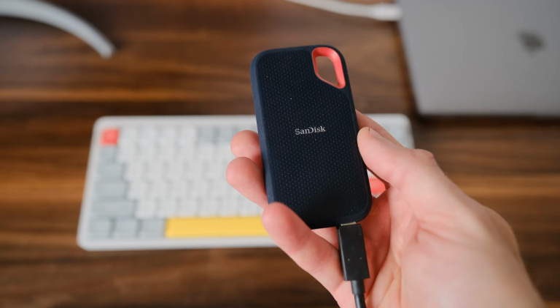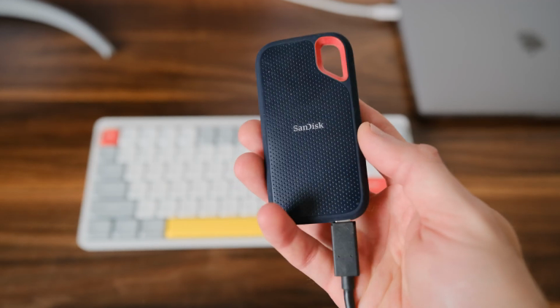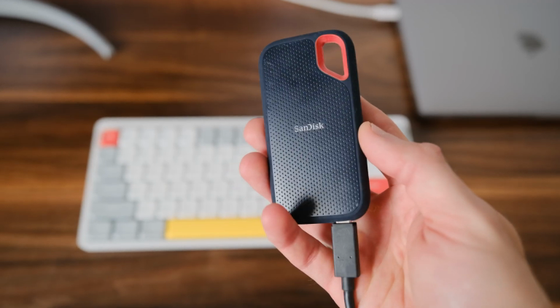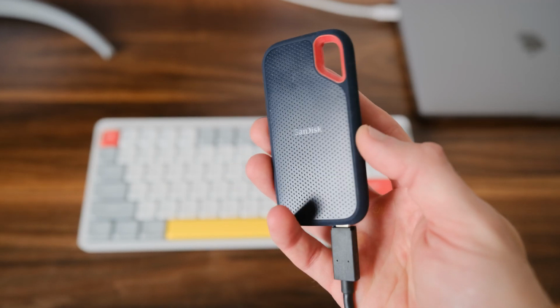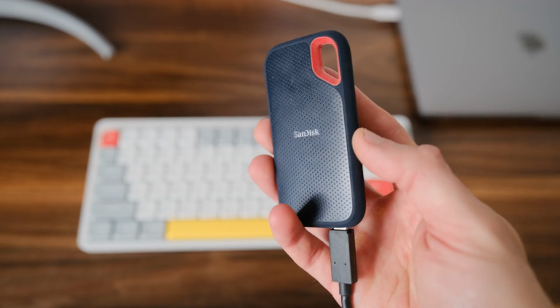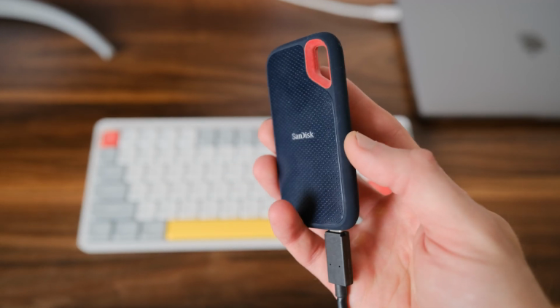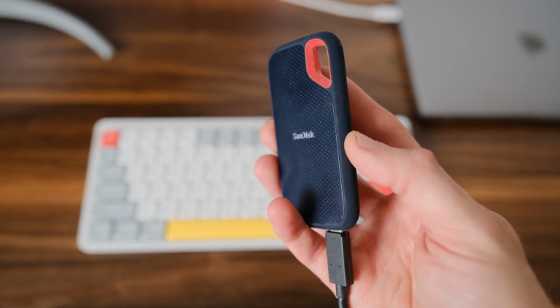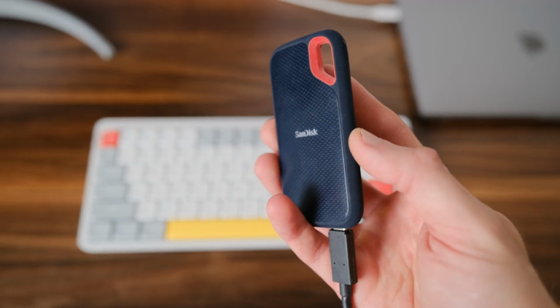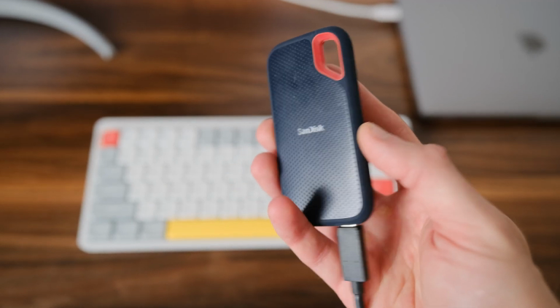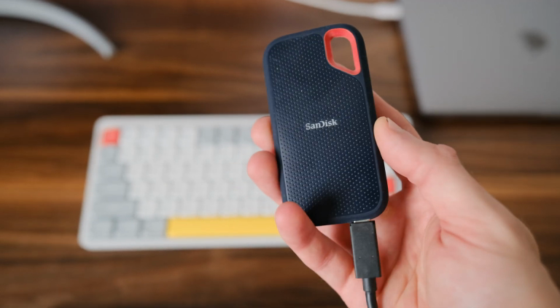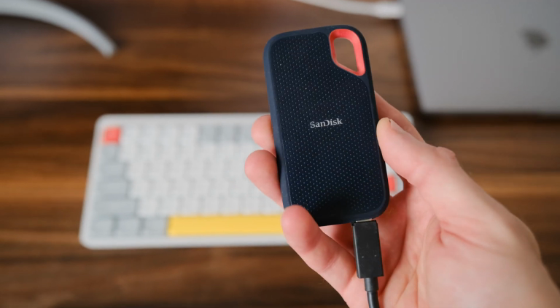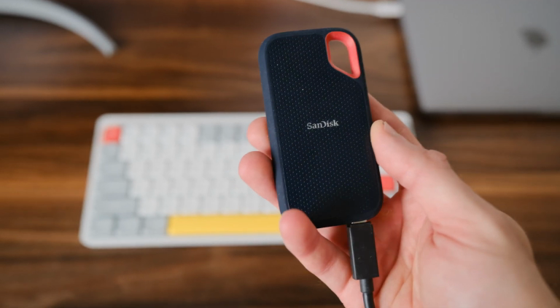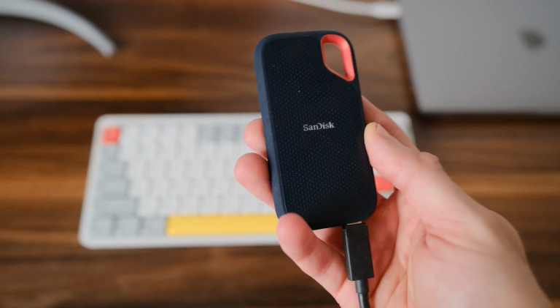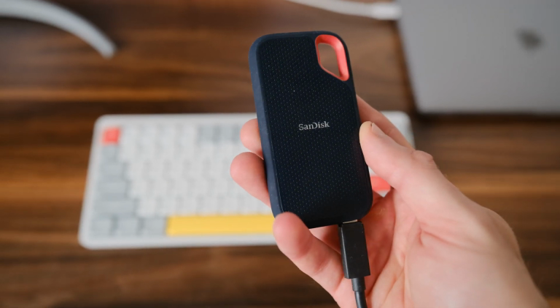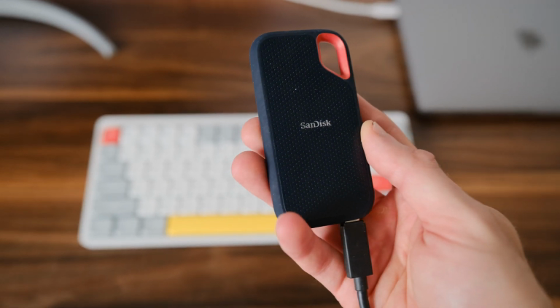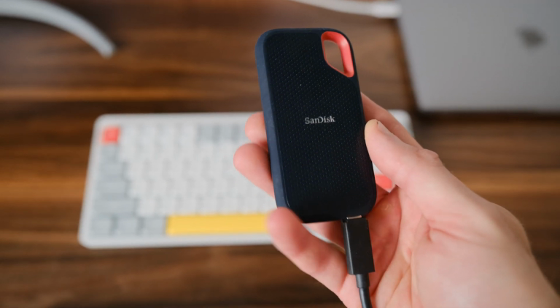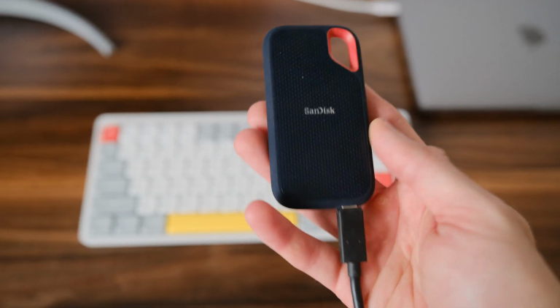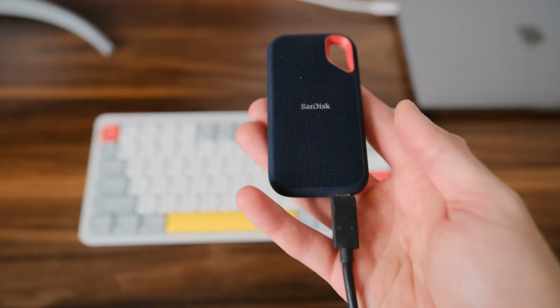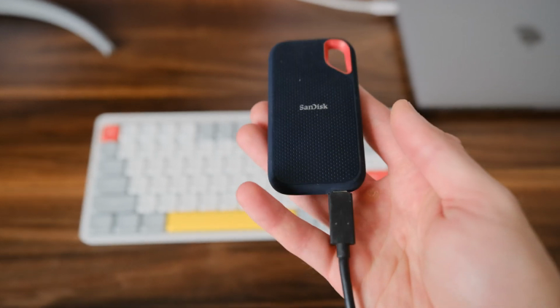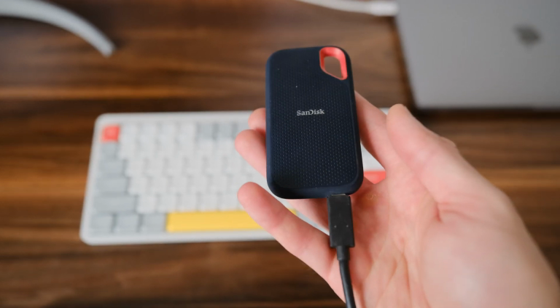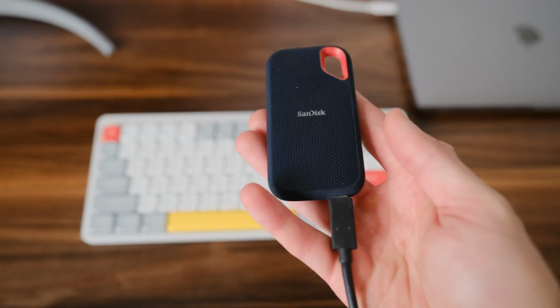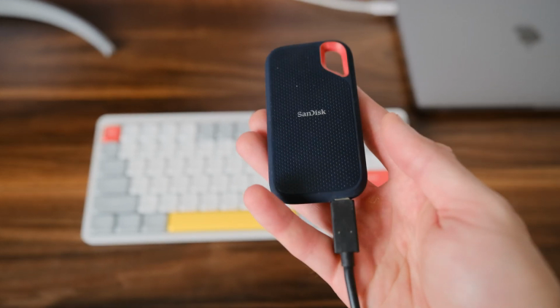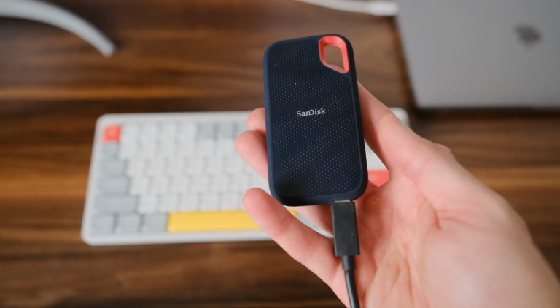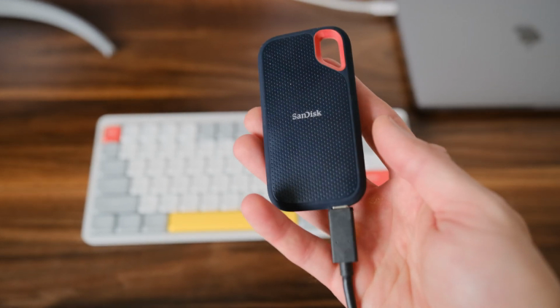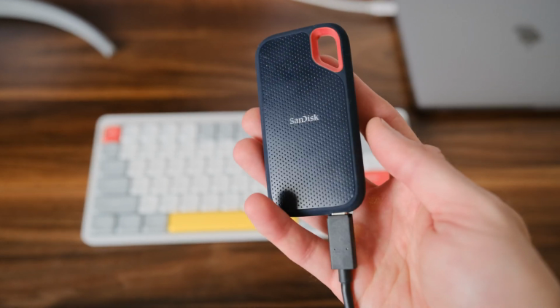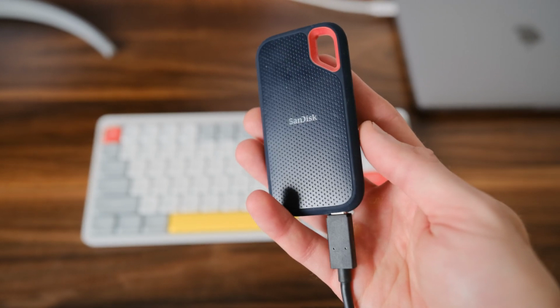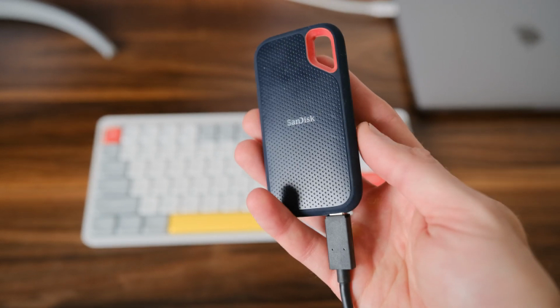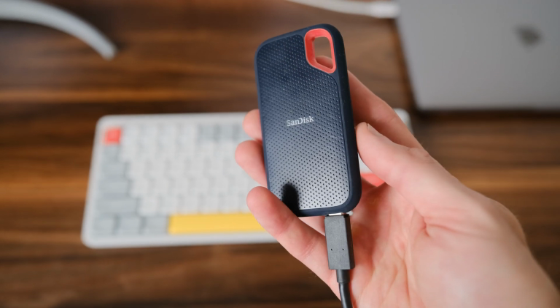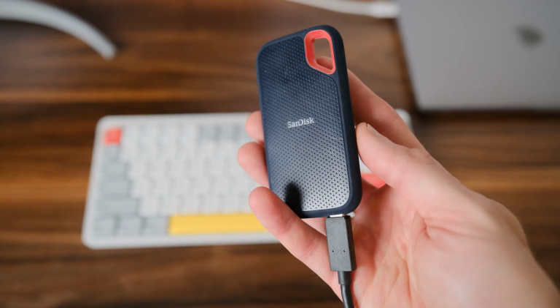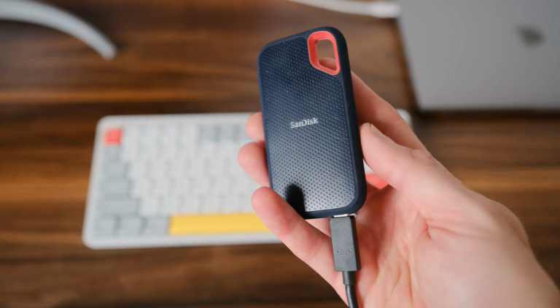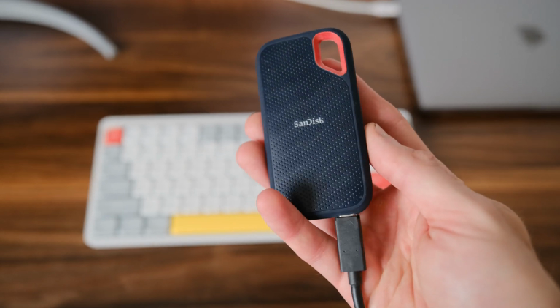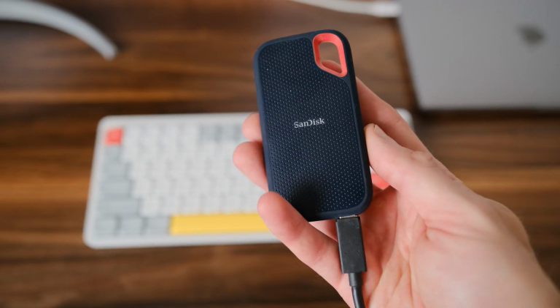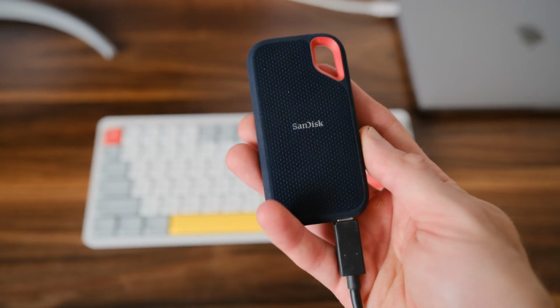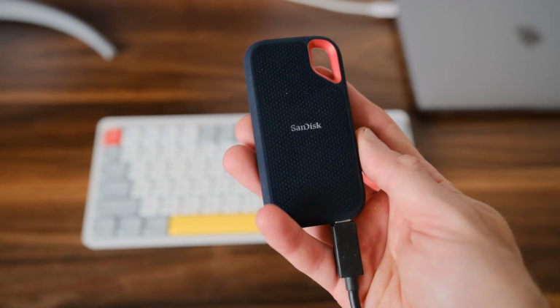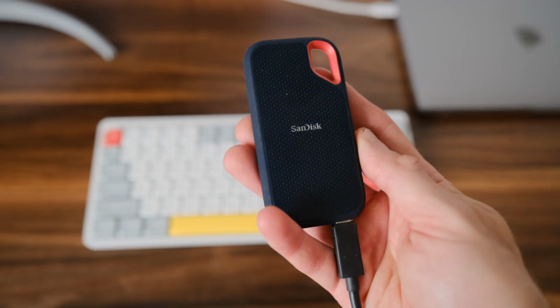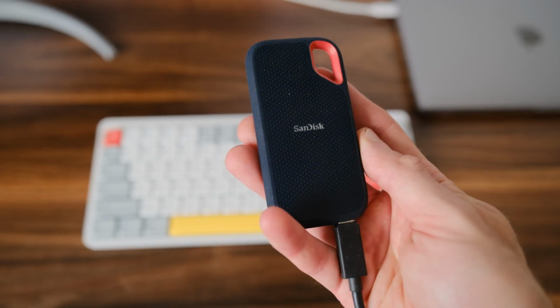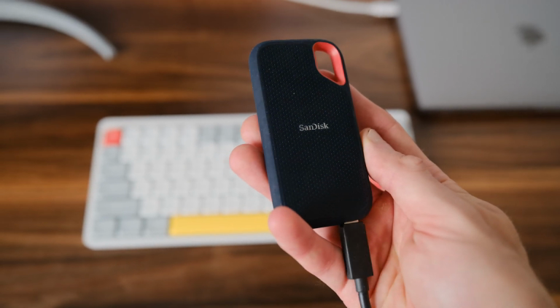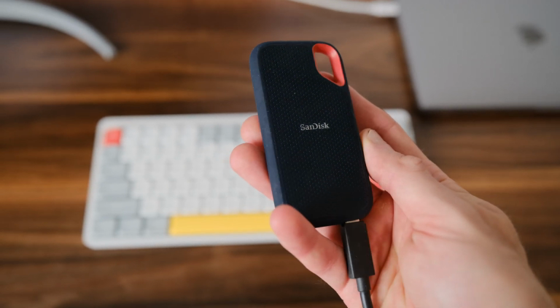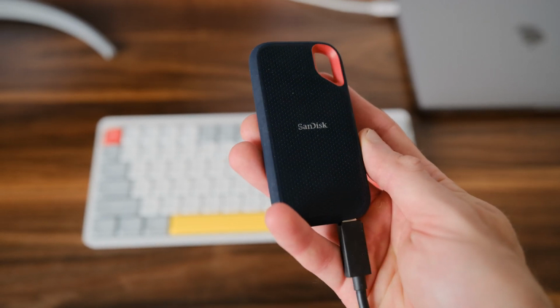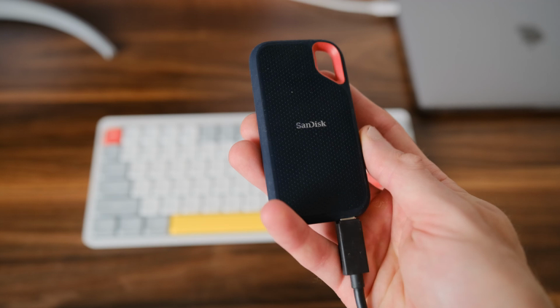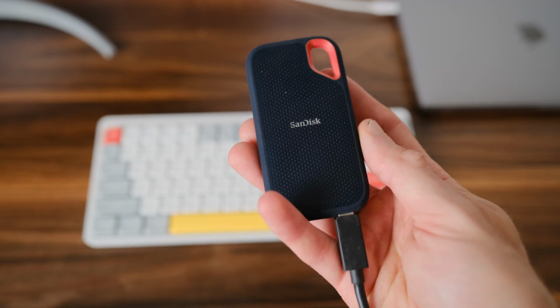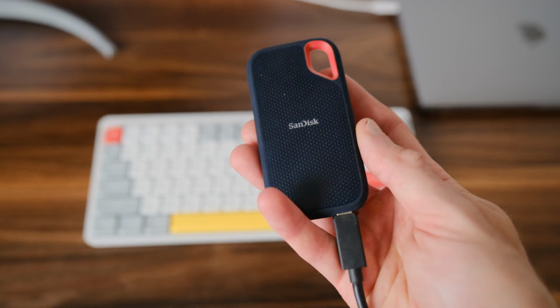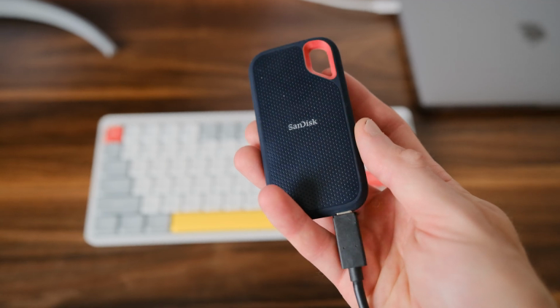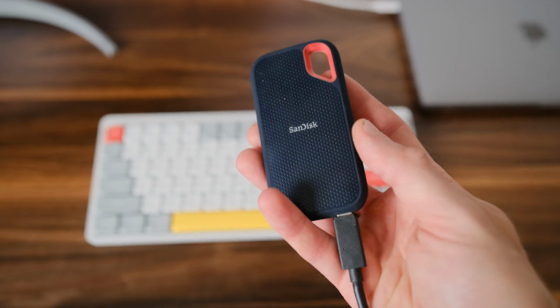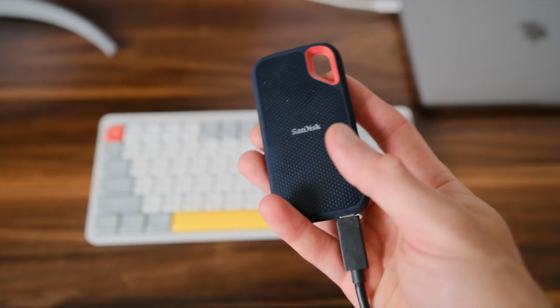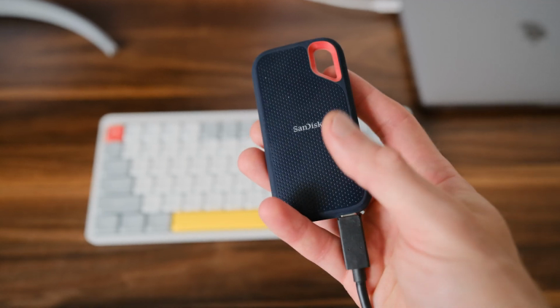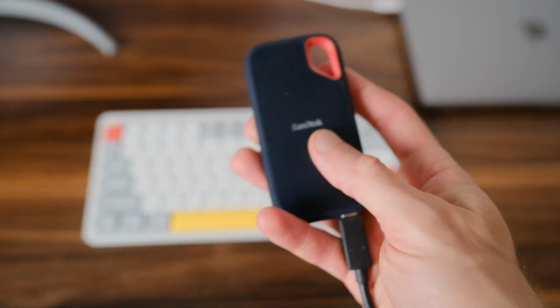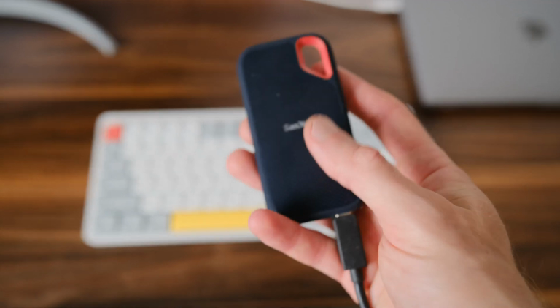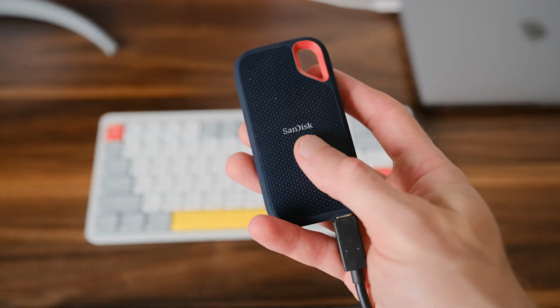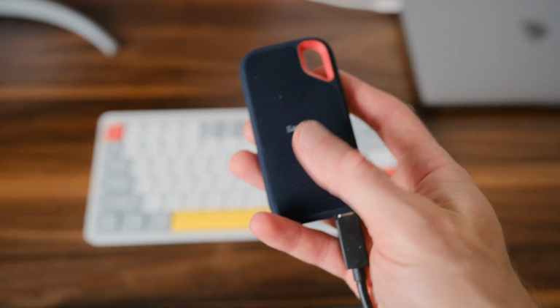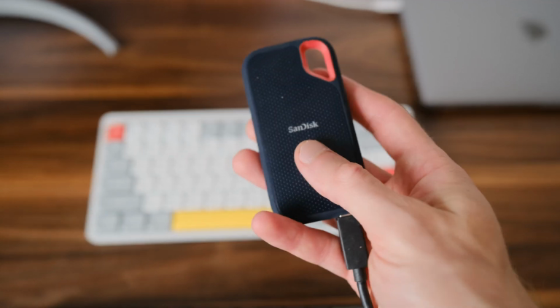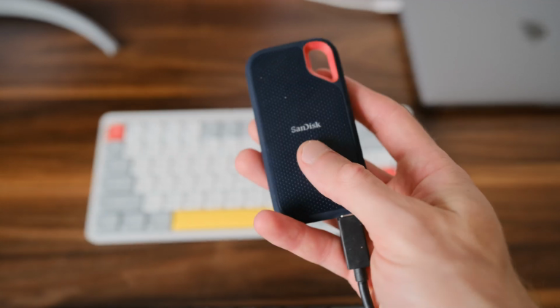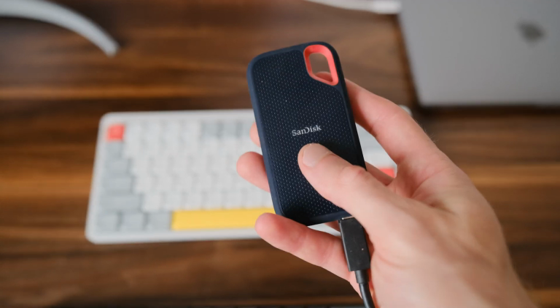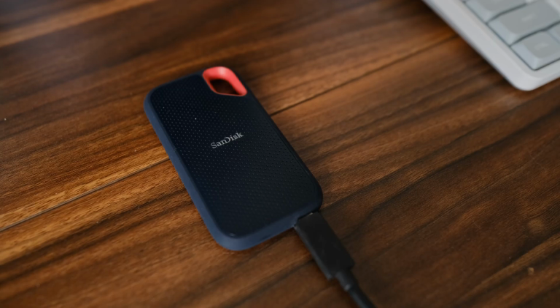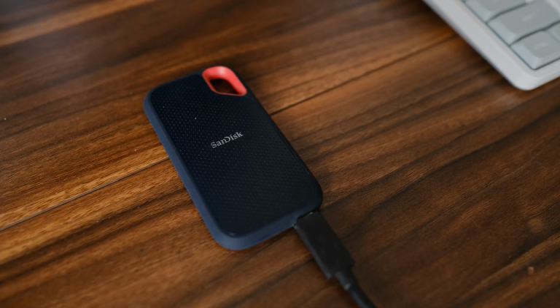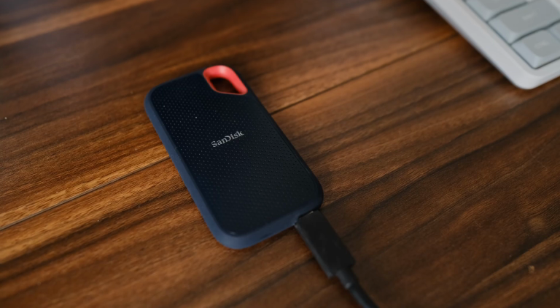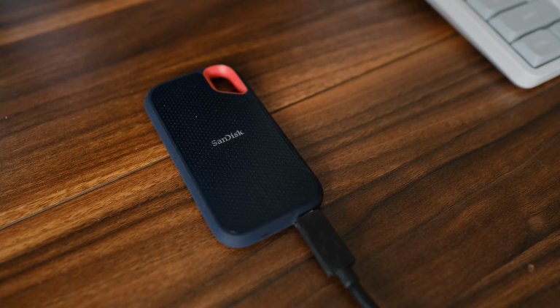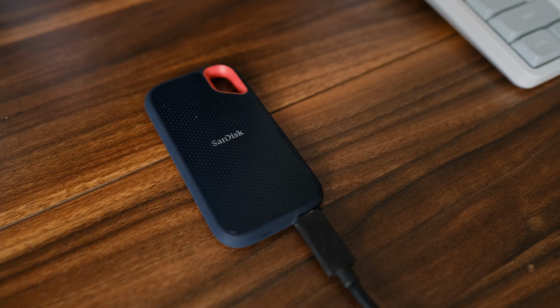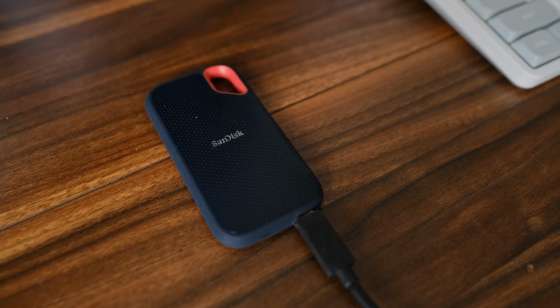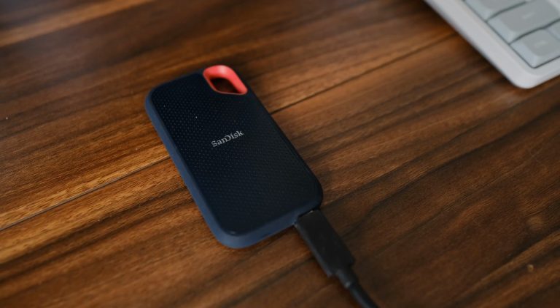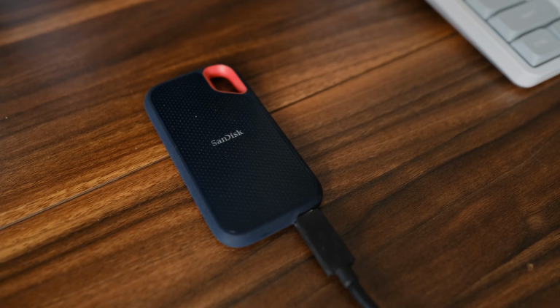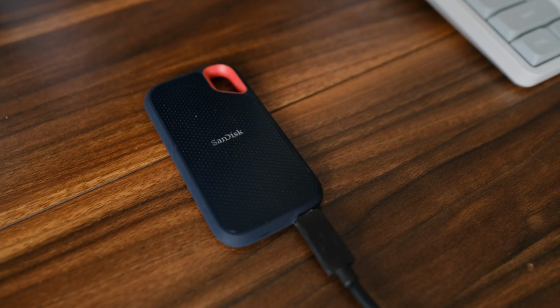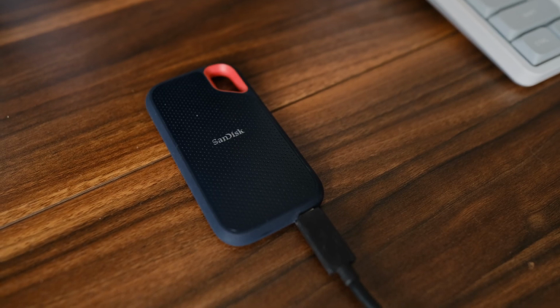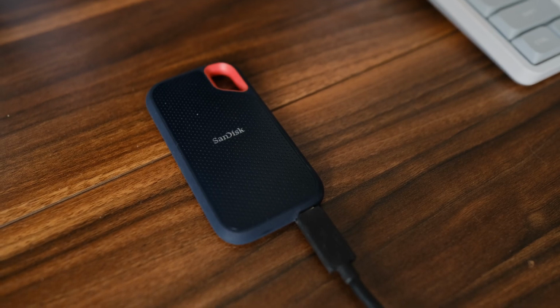For storing videos, I use an SSD drive. It's compact and has a high data transfer speed.